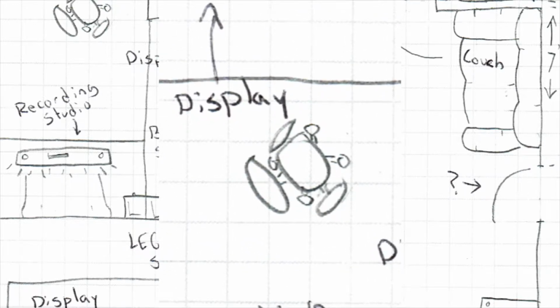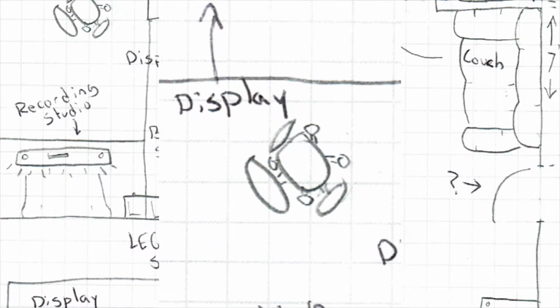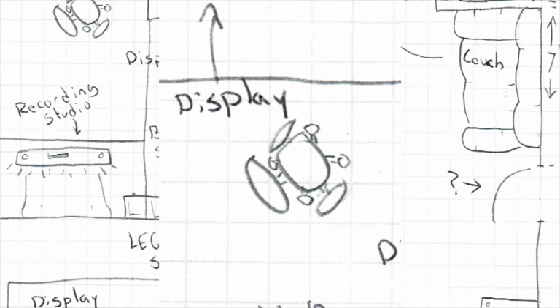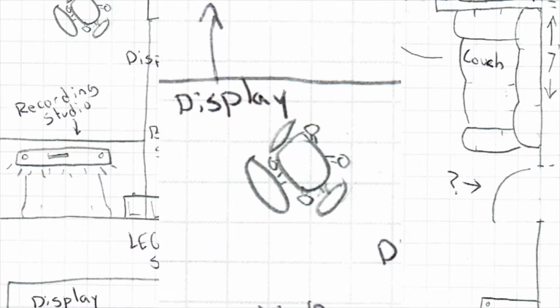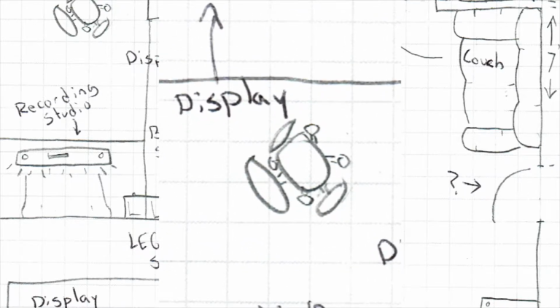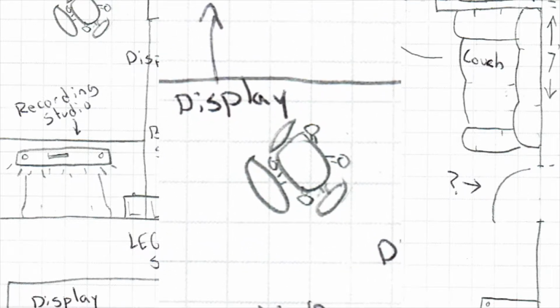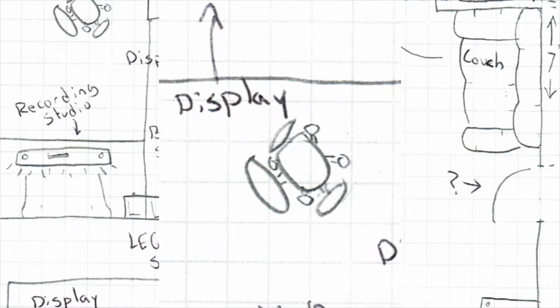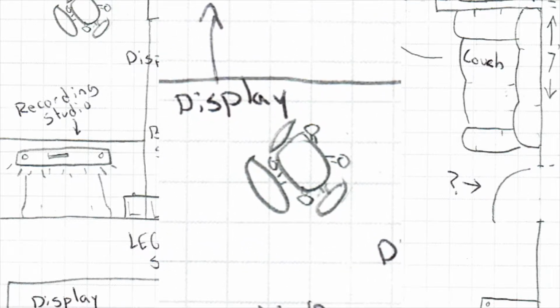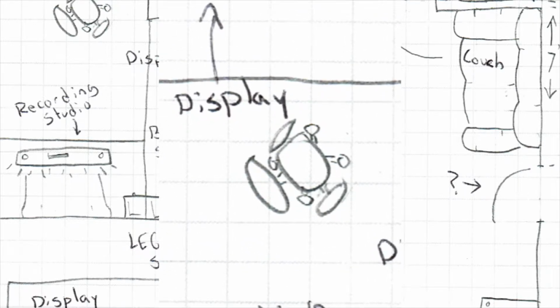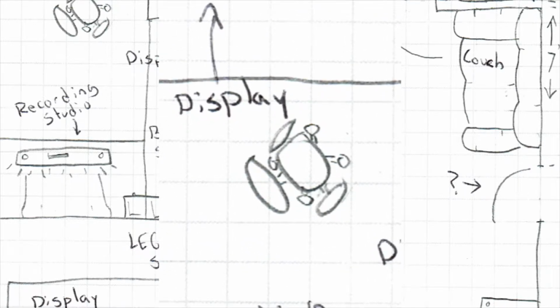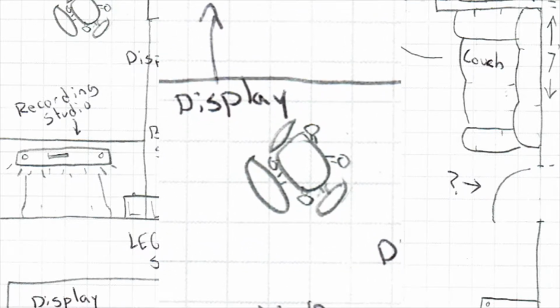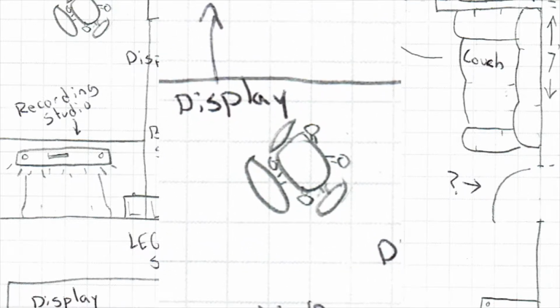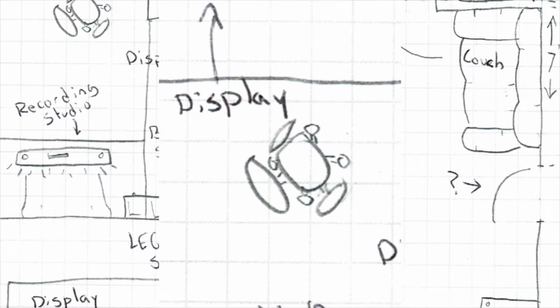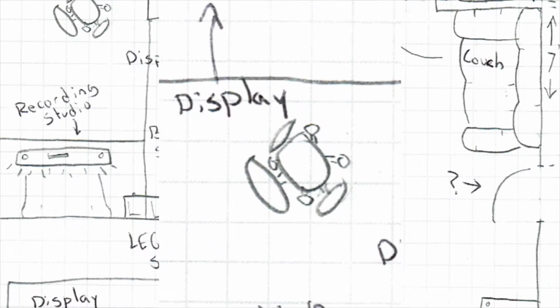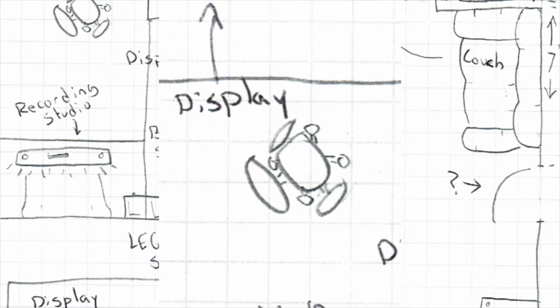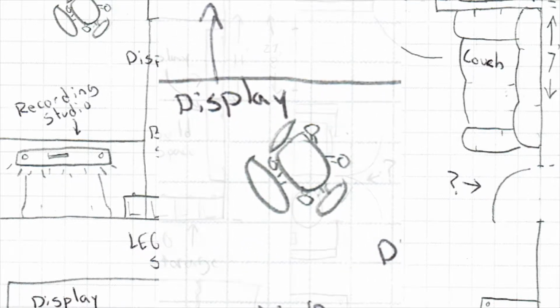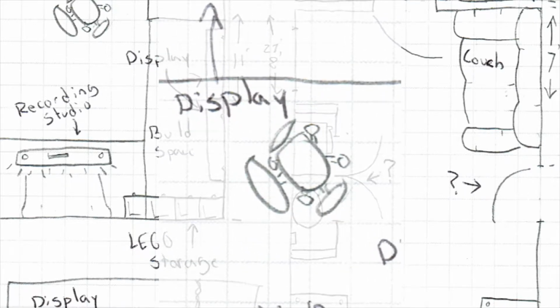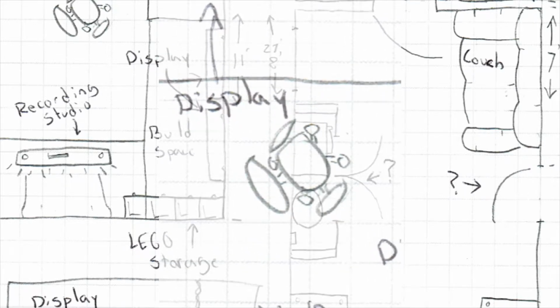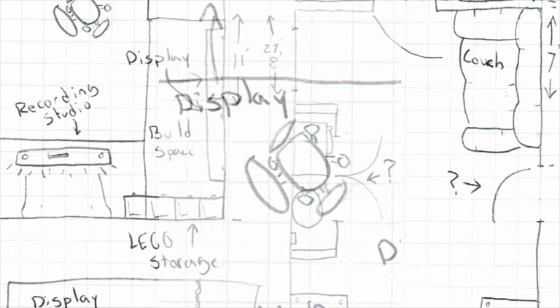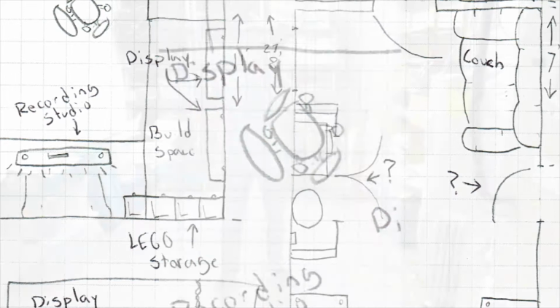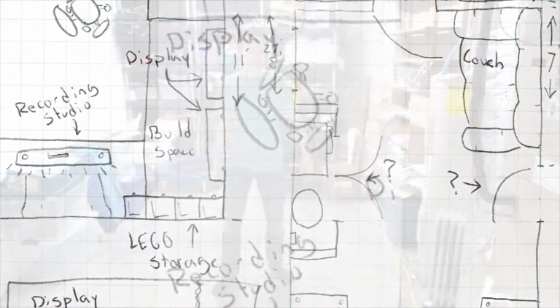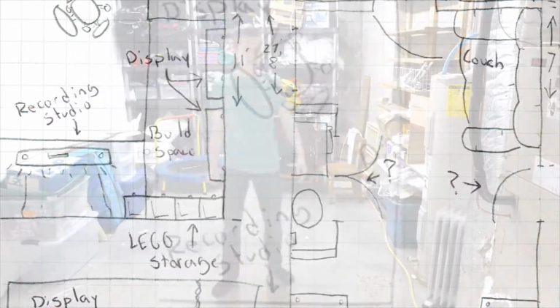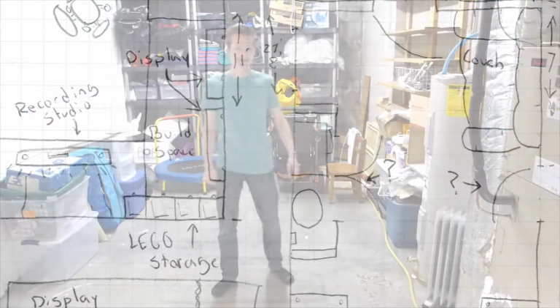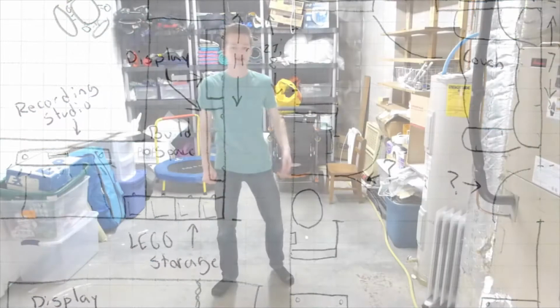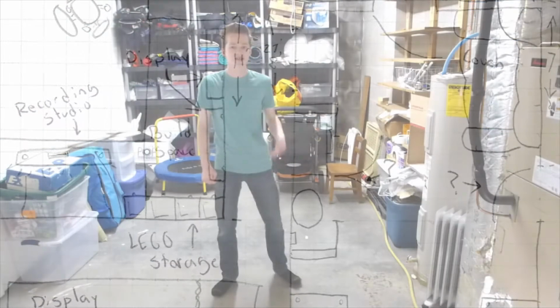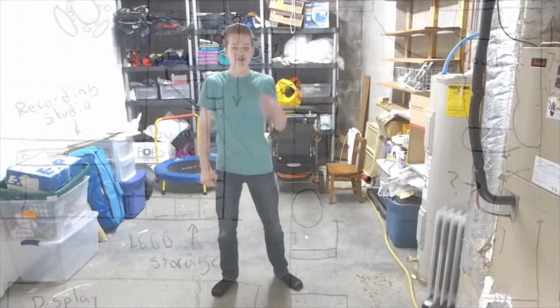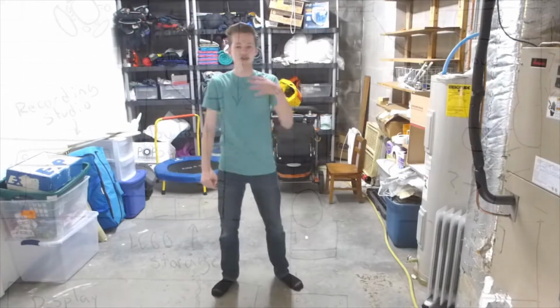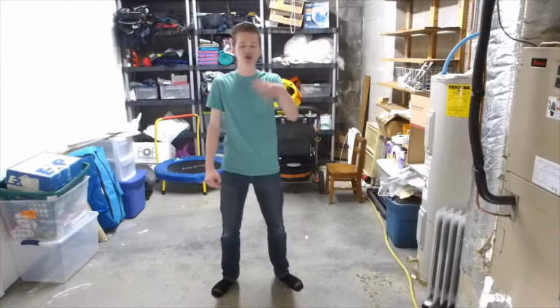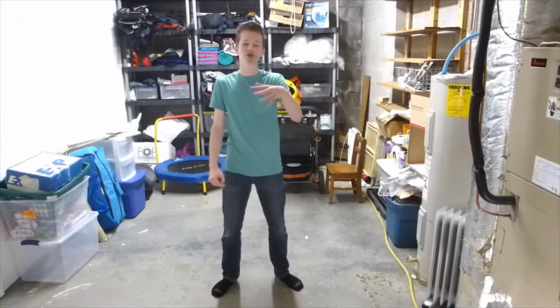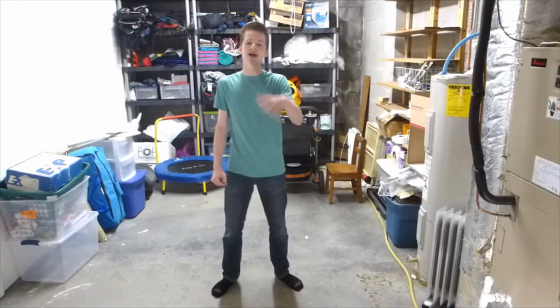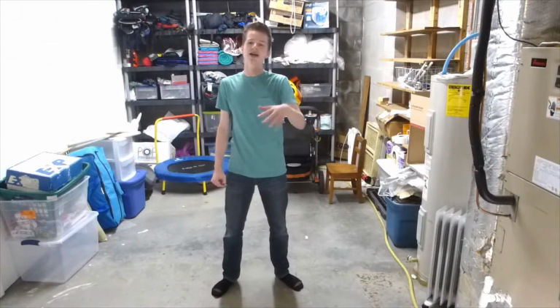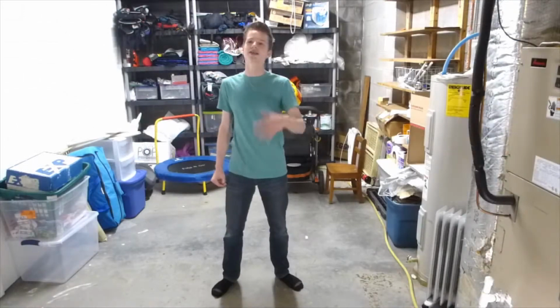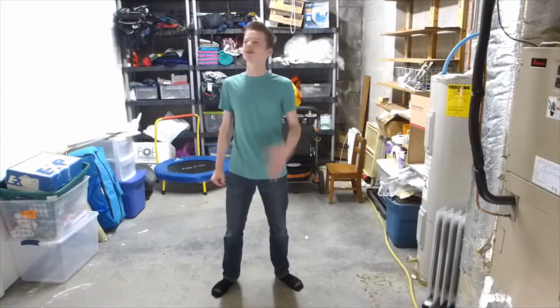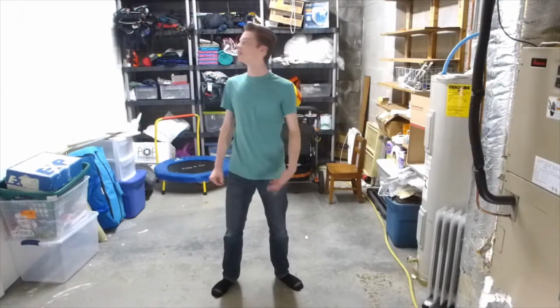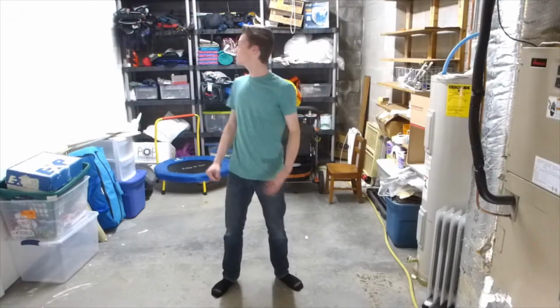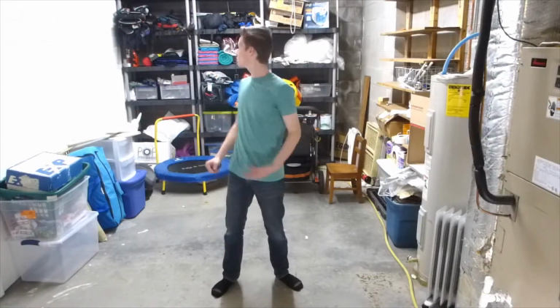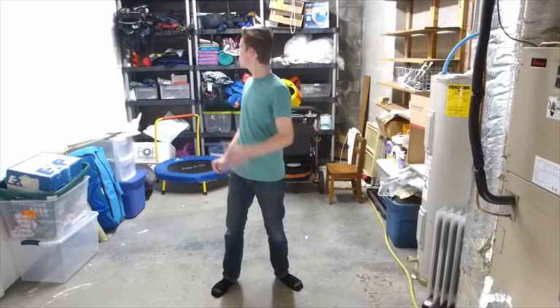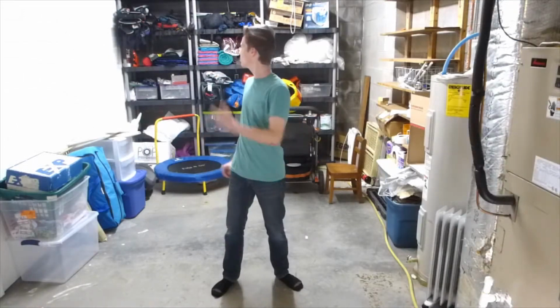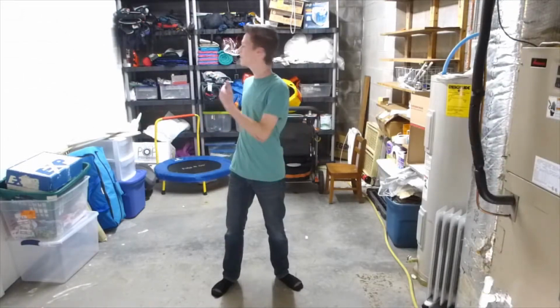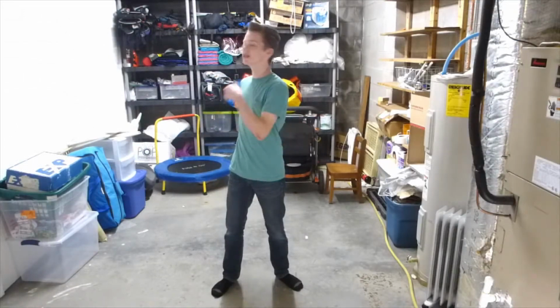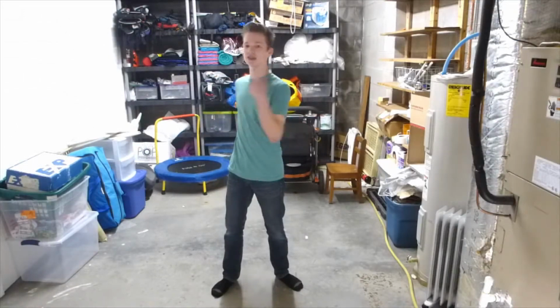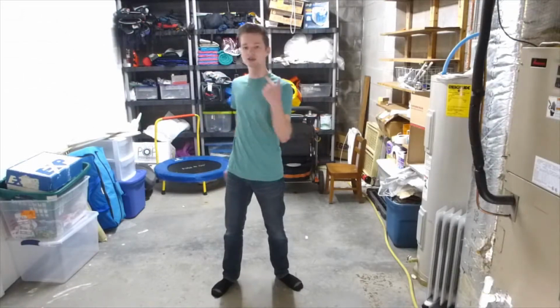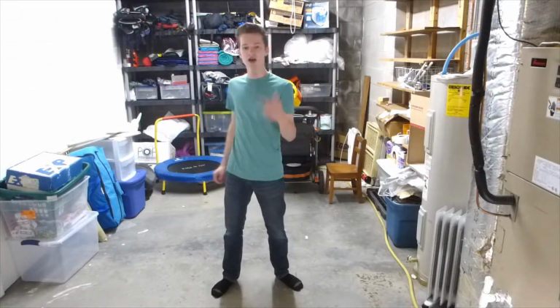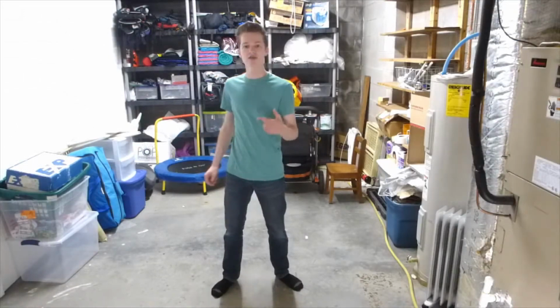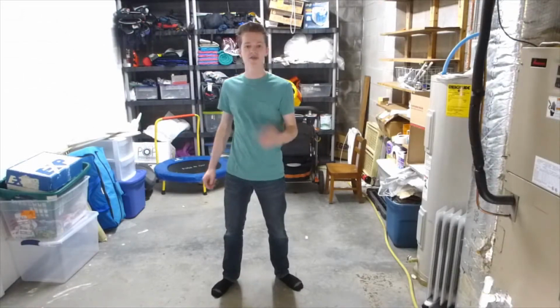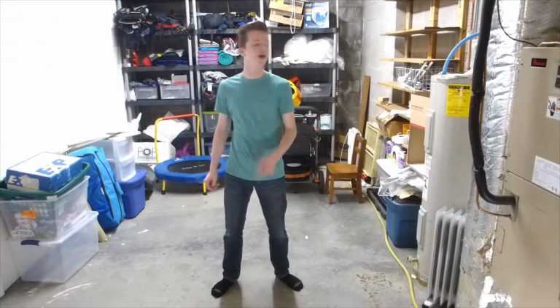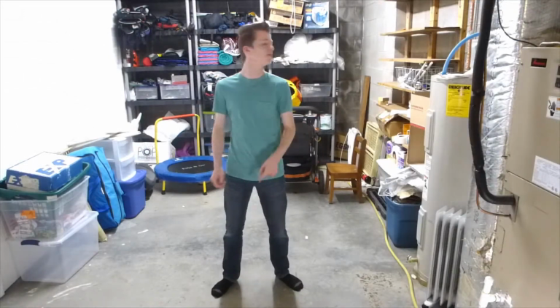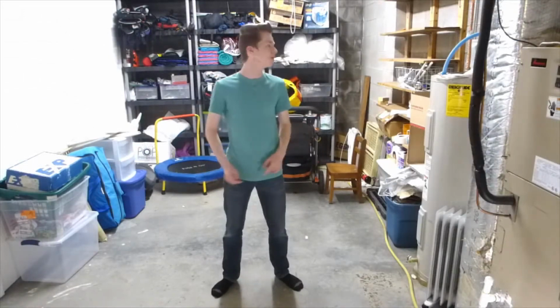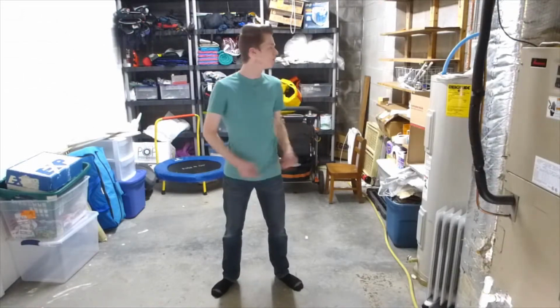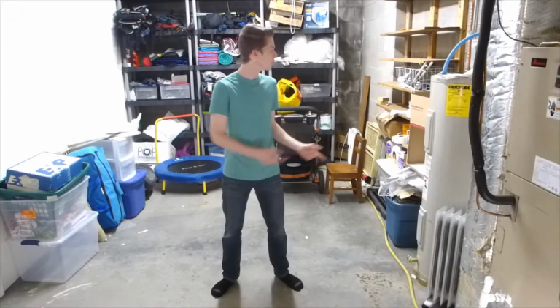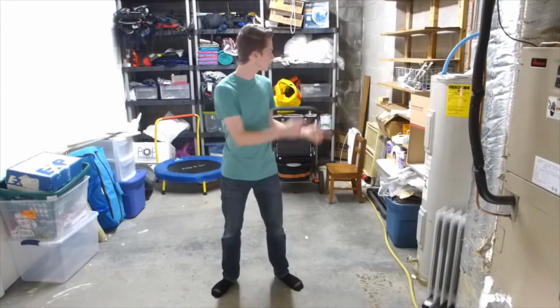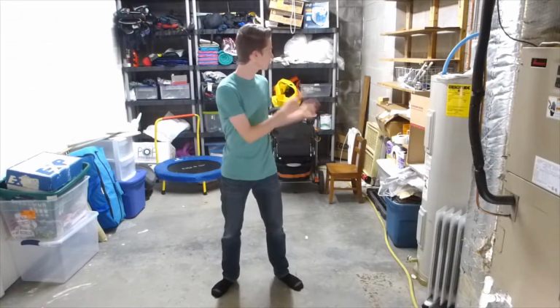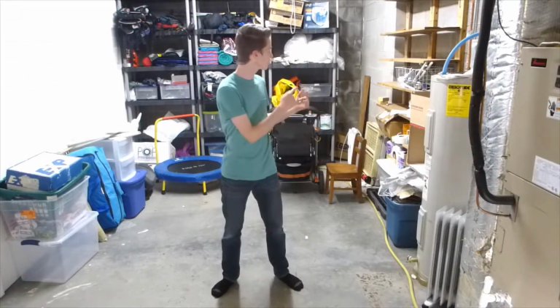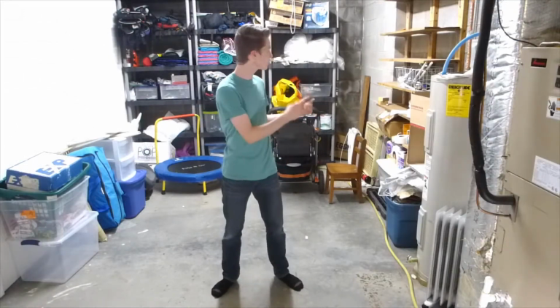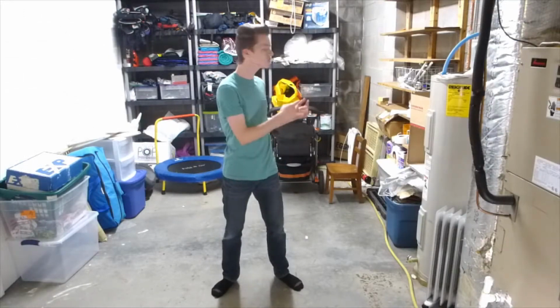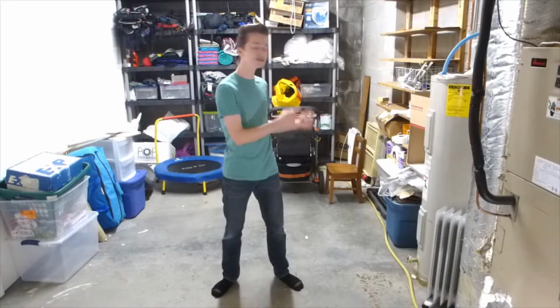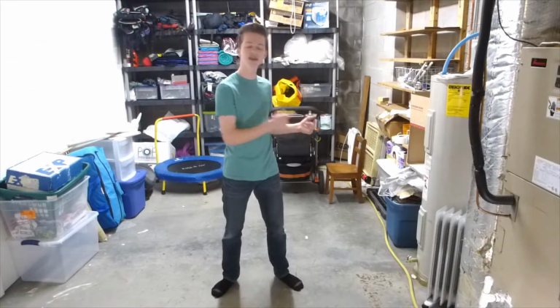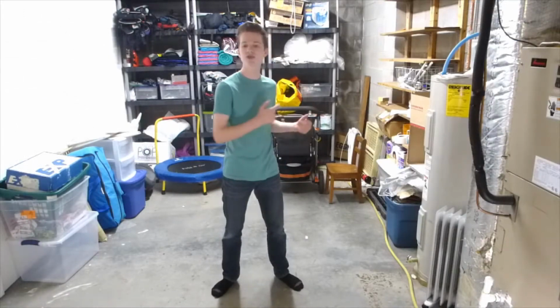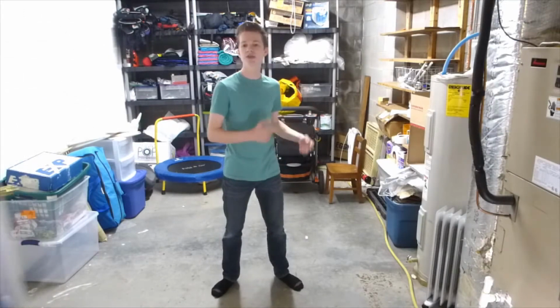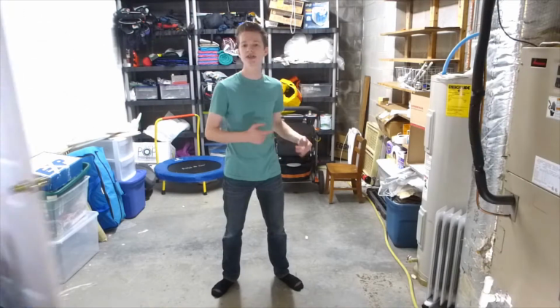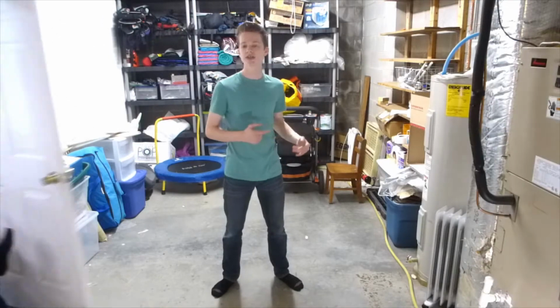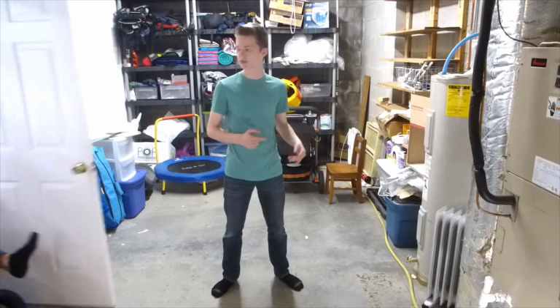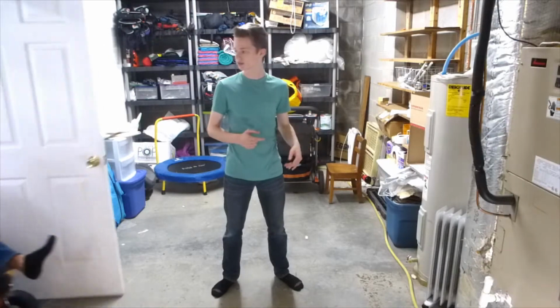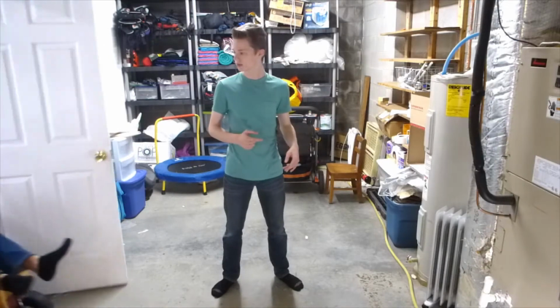And a spinny office chair in the middle — that's where I'll be able to sit to record and build. So guys, this room needs a lot of help. One of the first things we need to do...